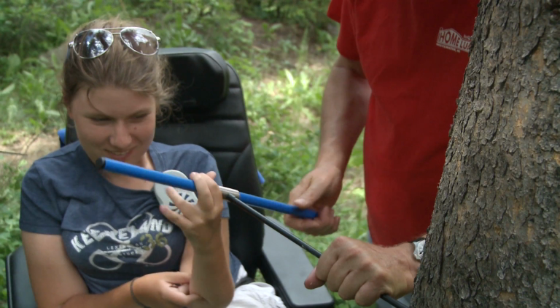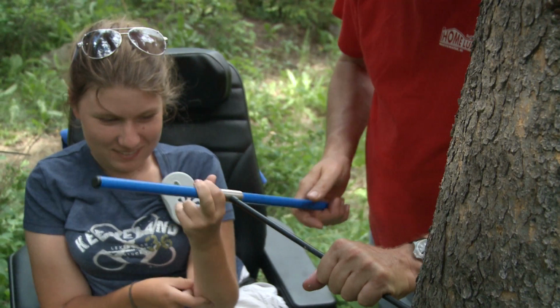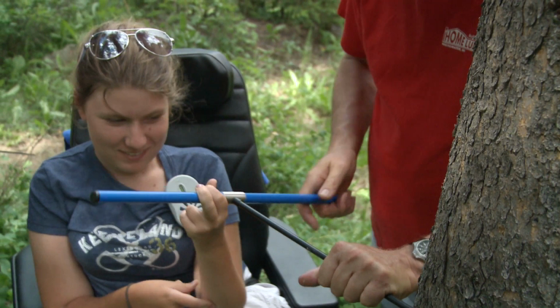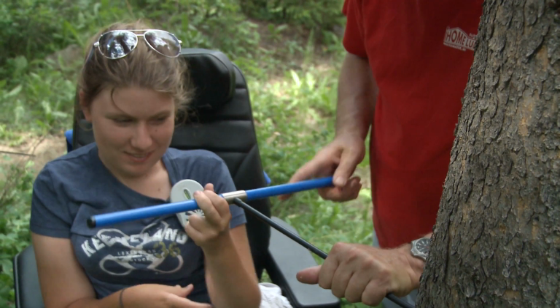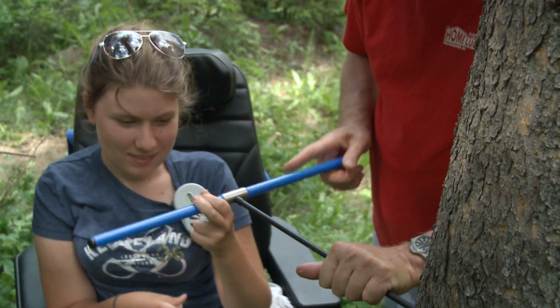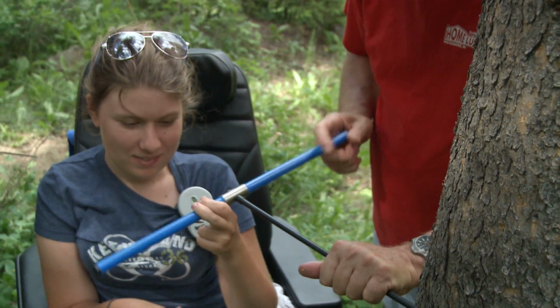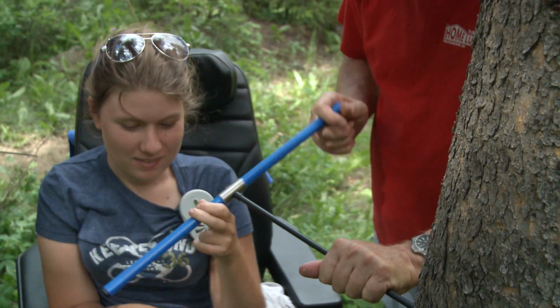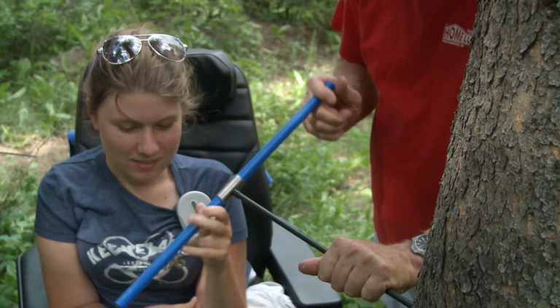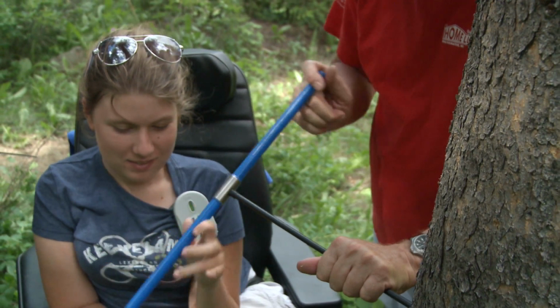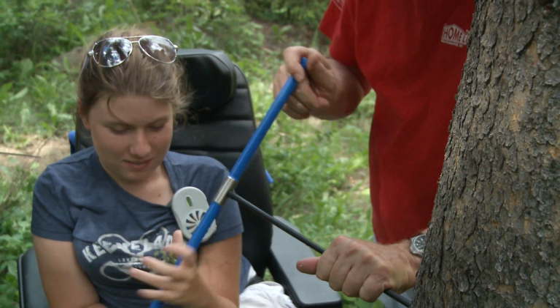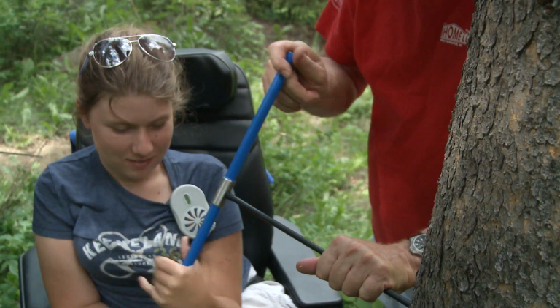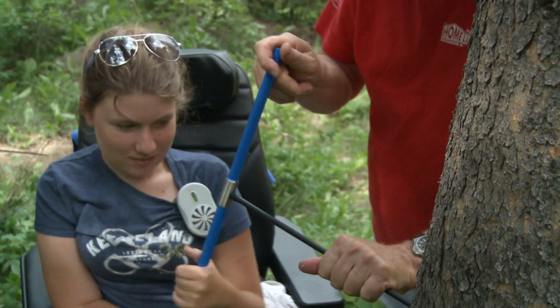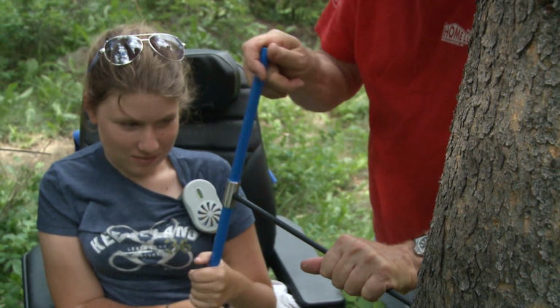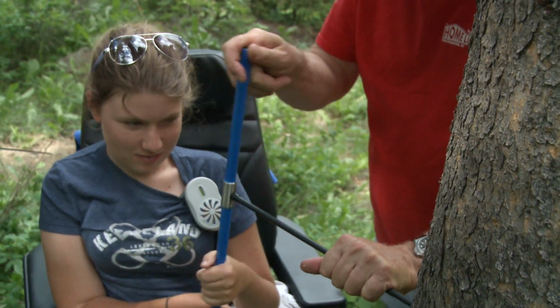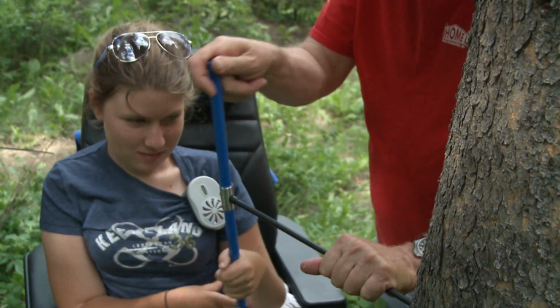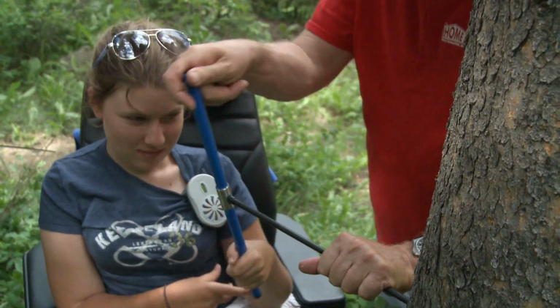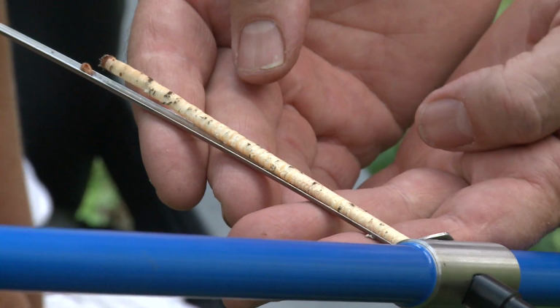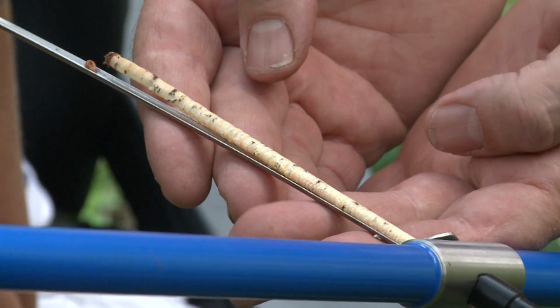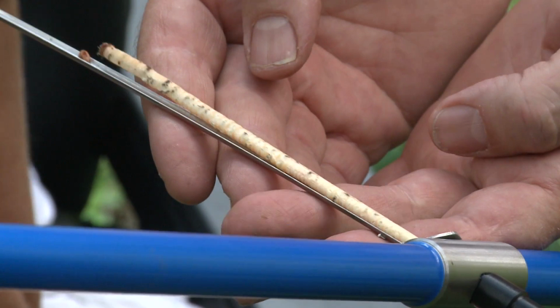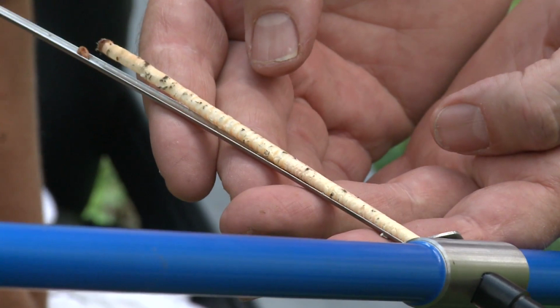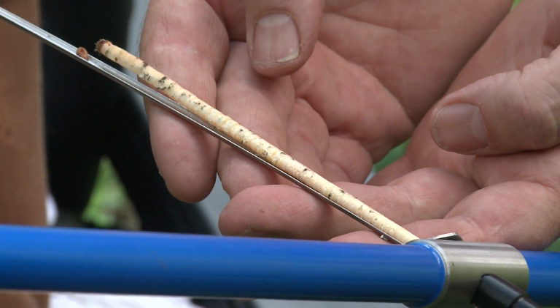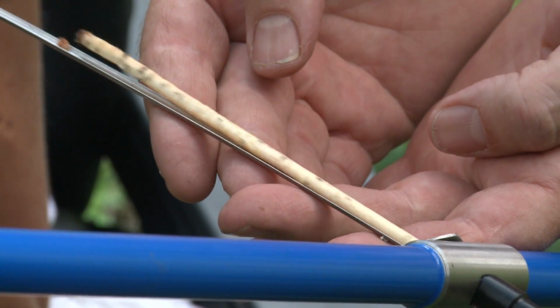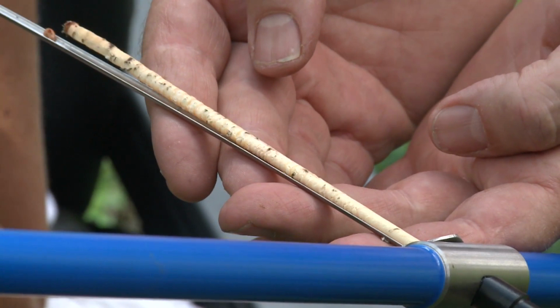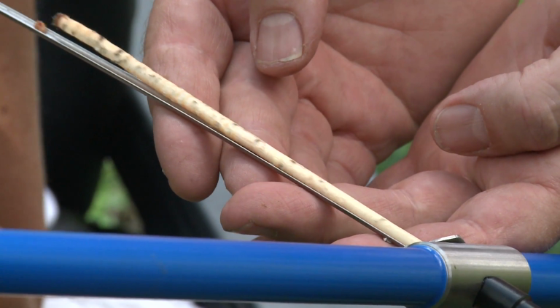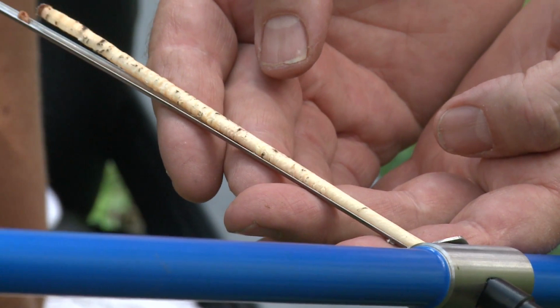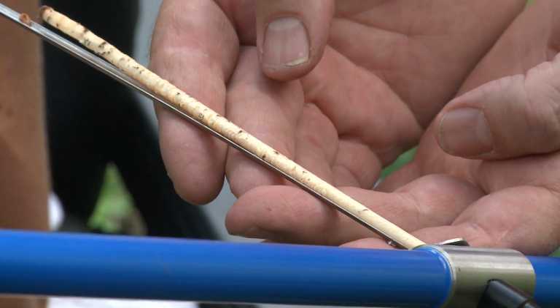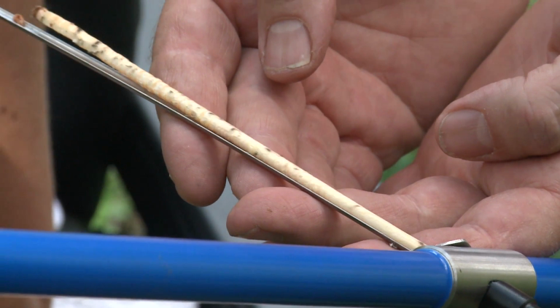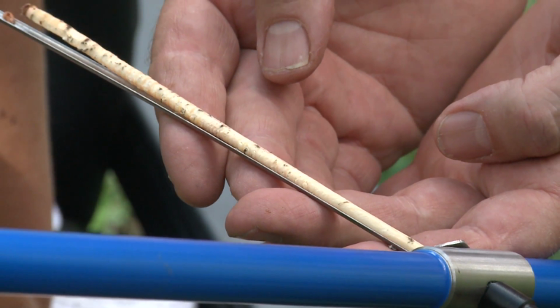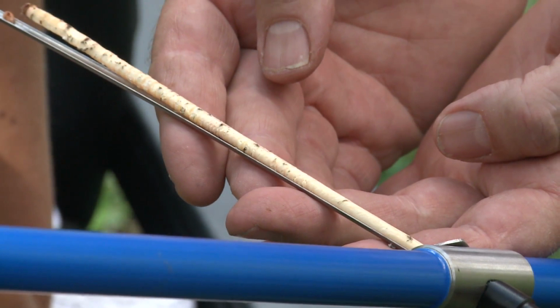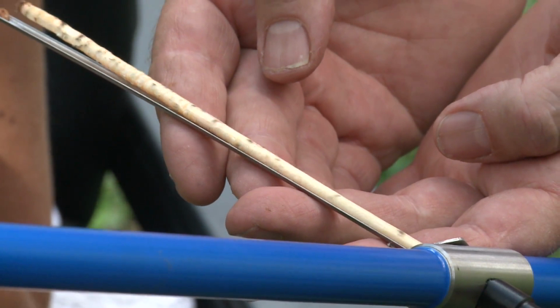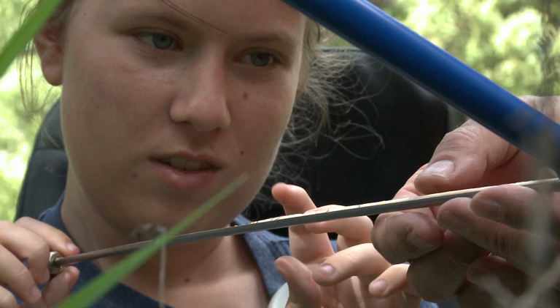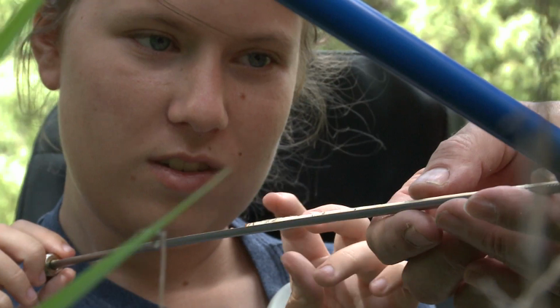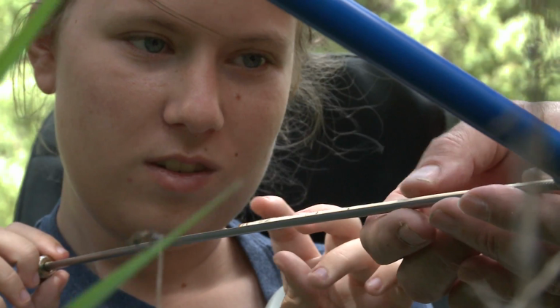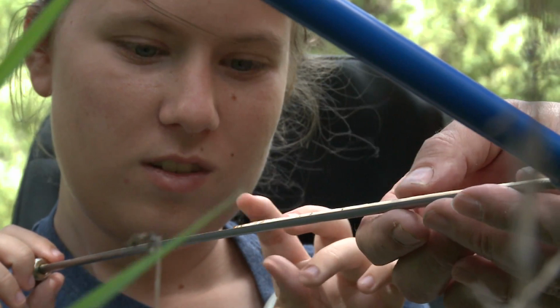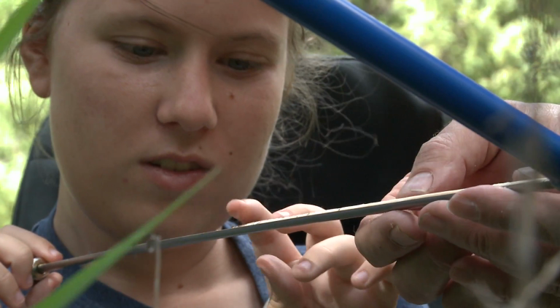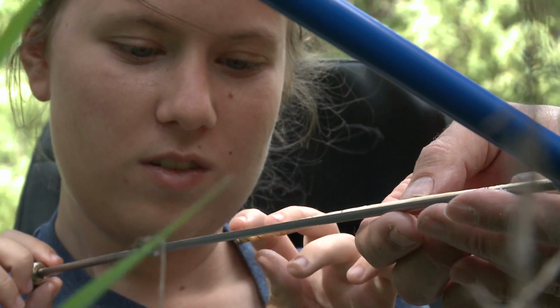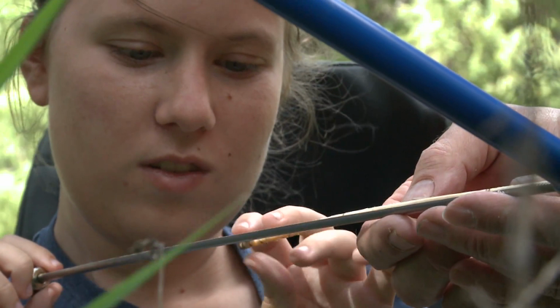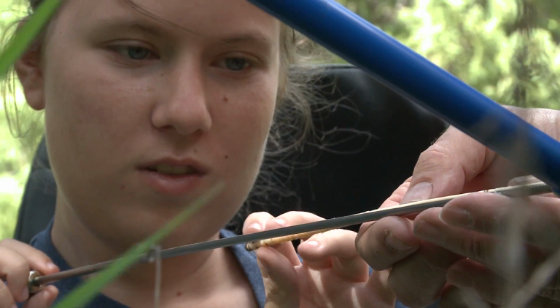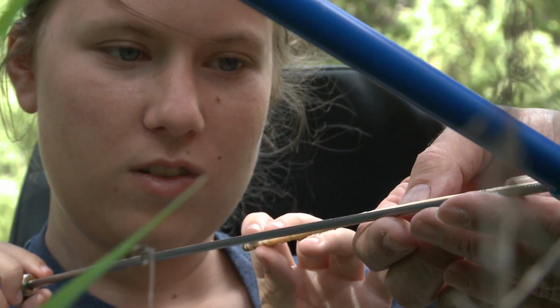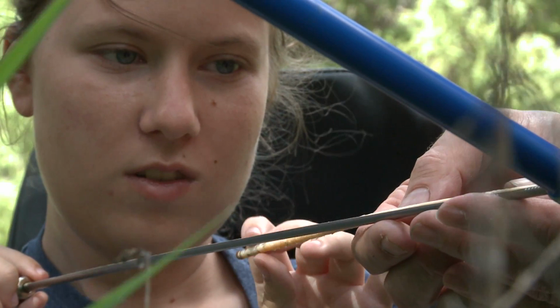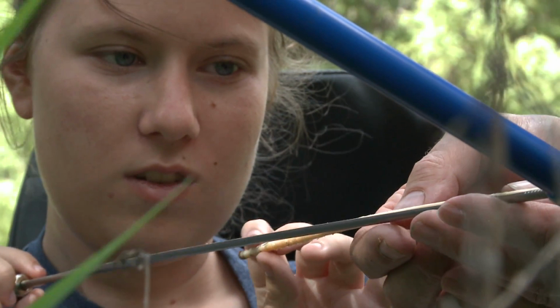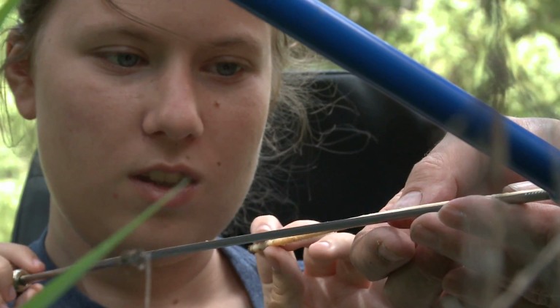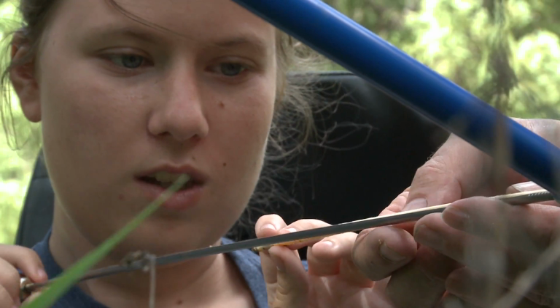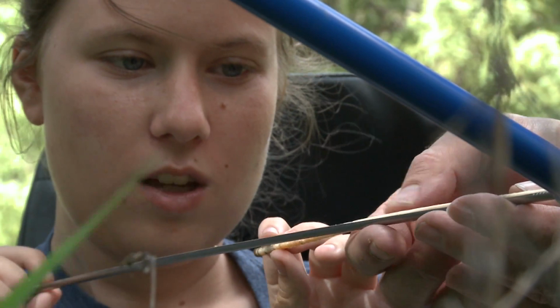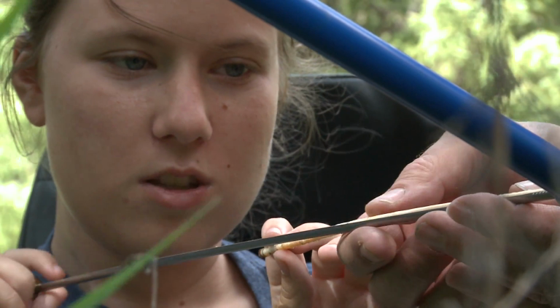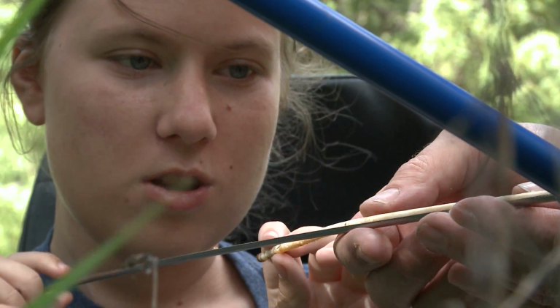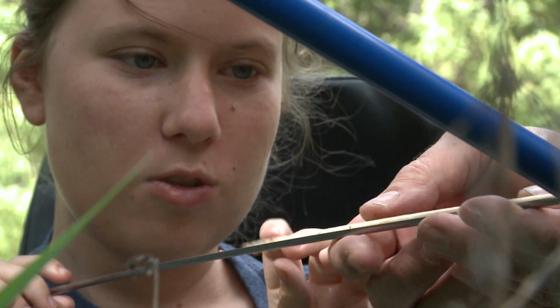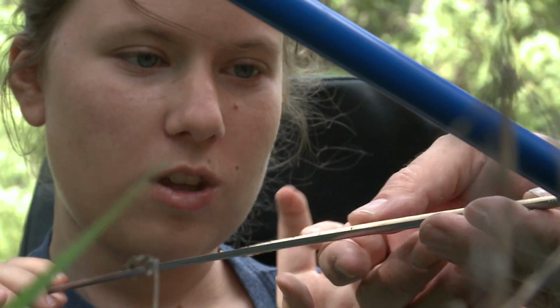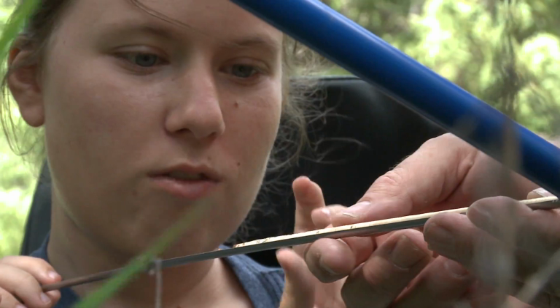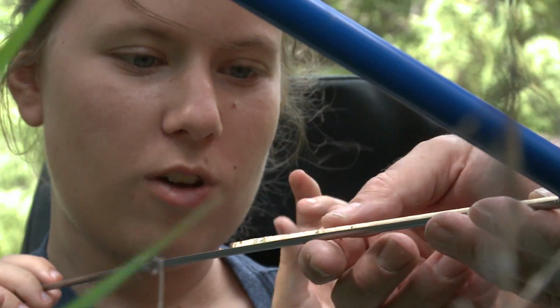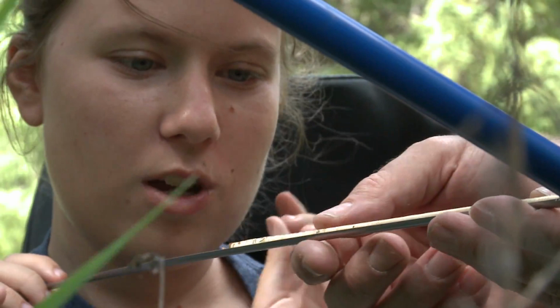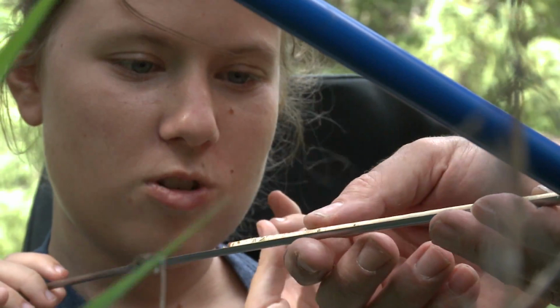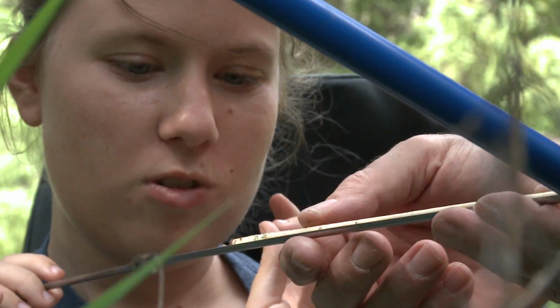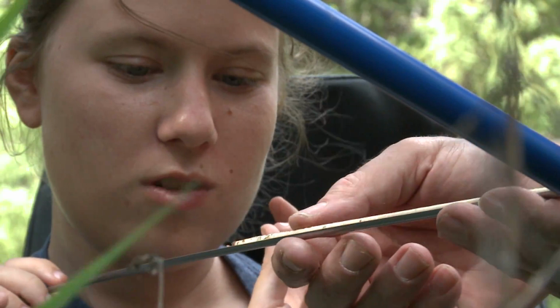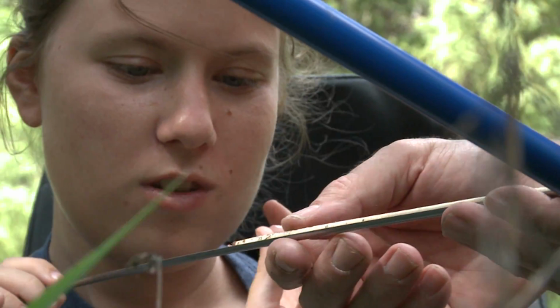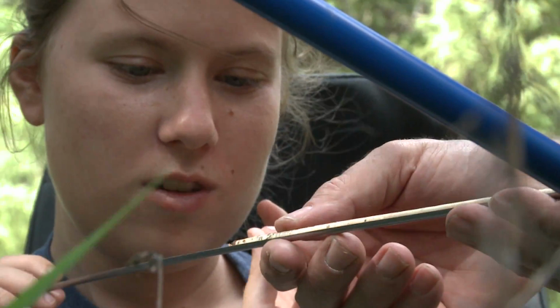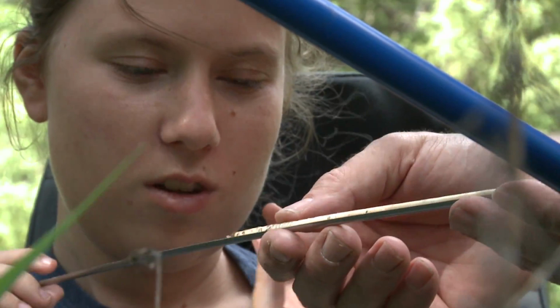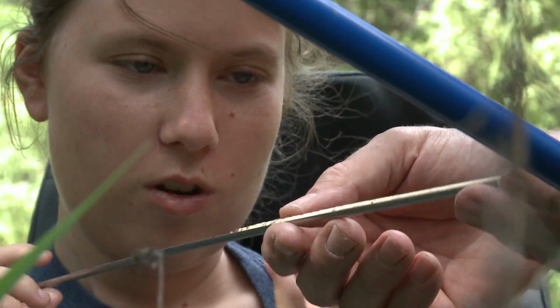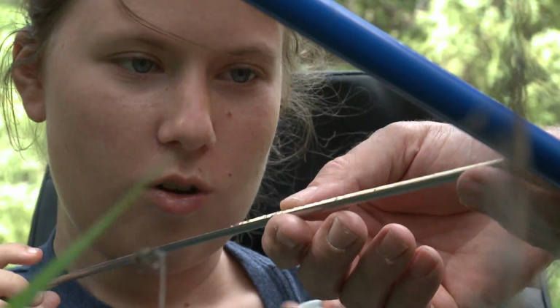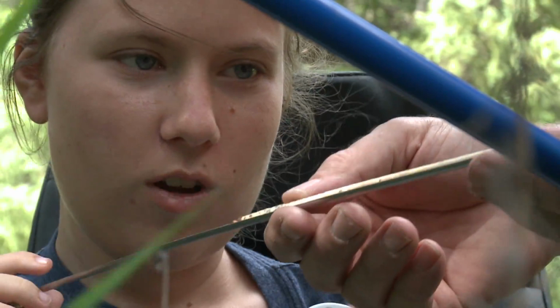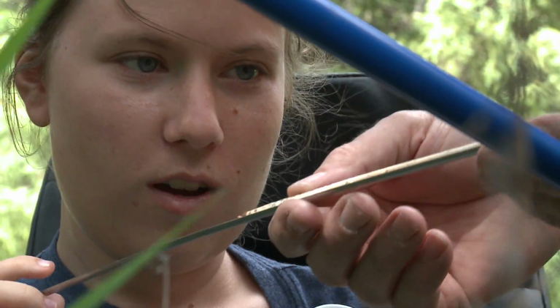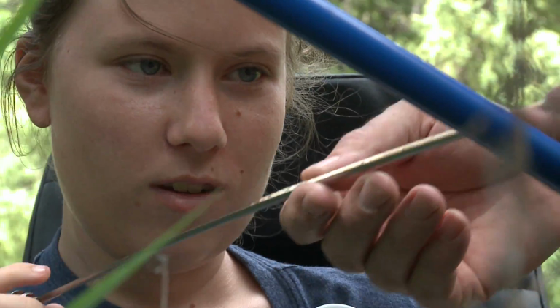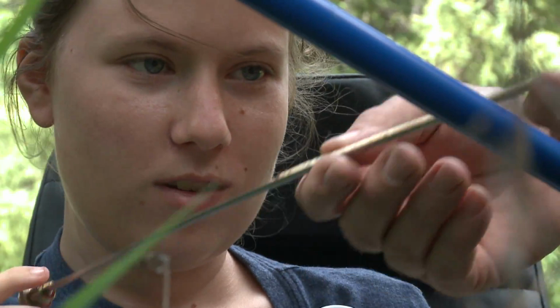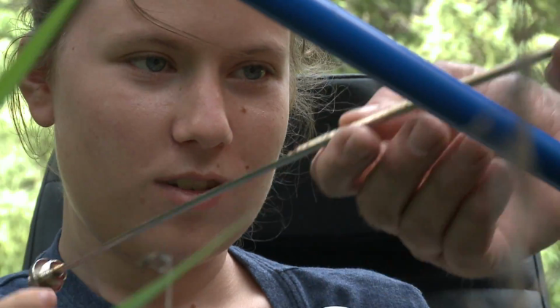It's been awesome working with George. He's a good teacher. He works really hard to make sure we can all participate in at least some aspects of it.